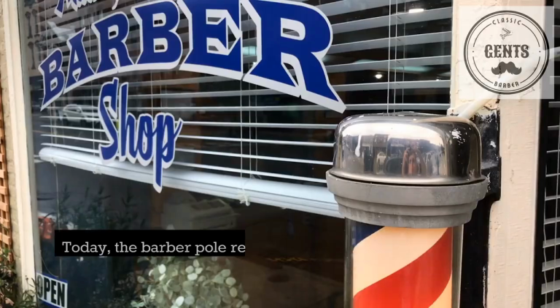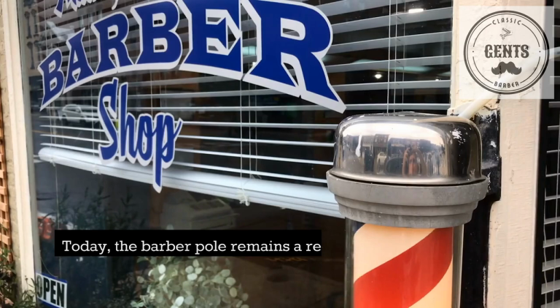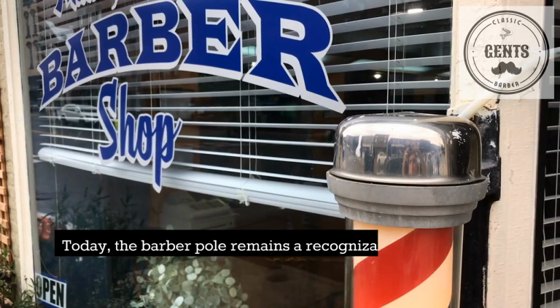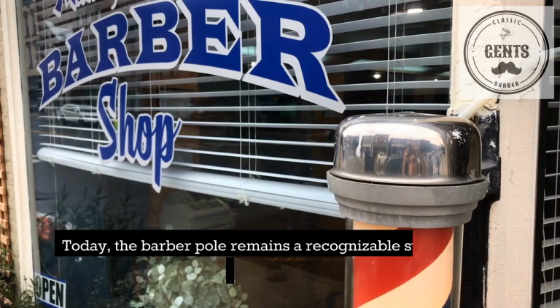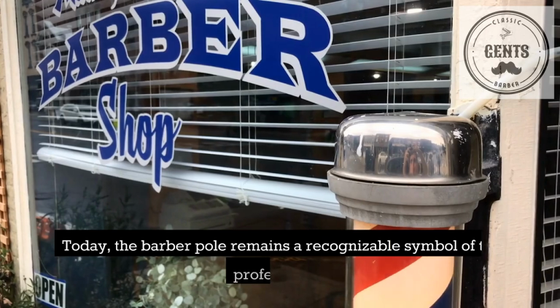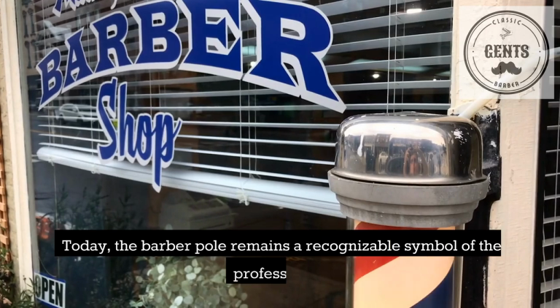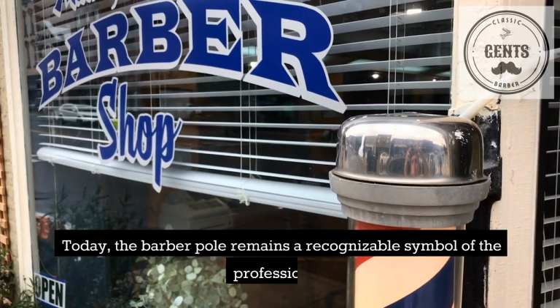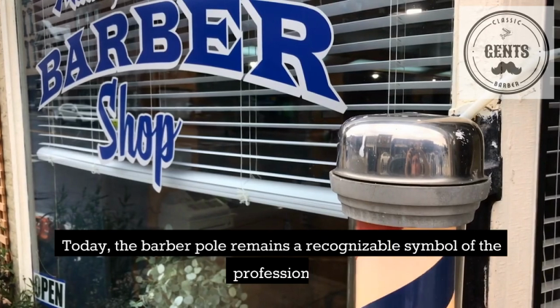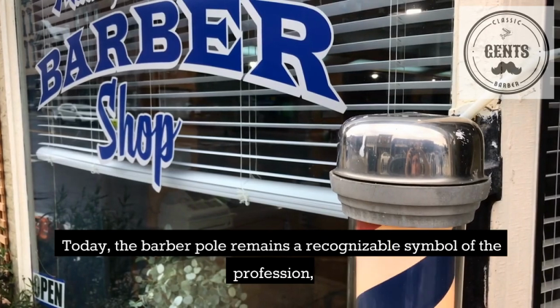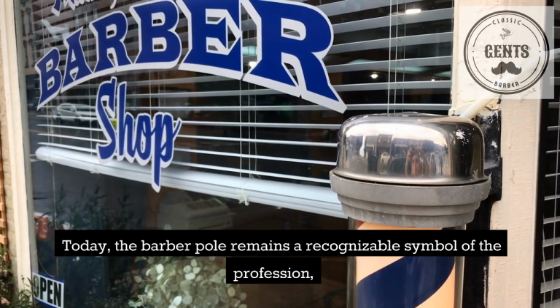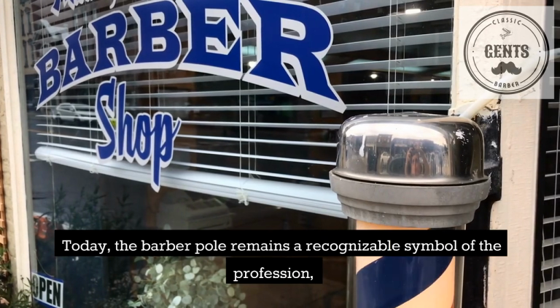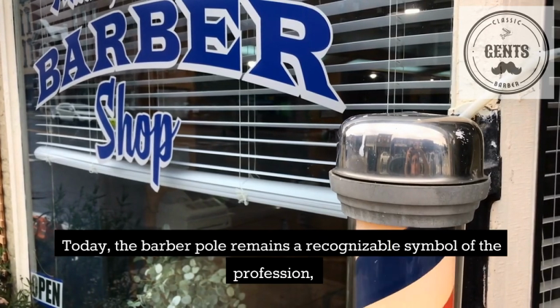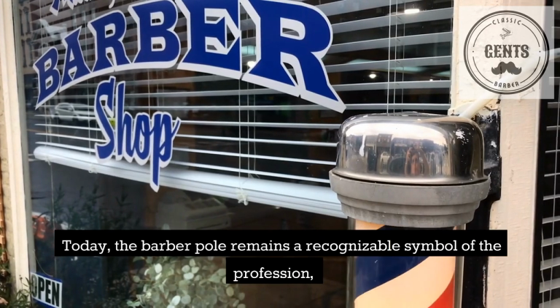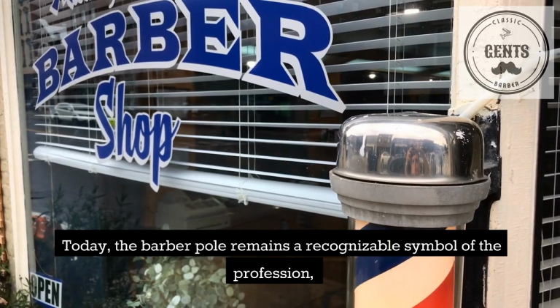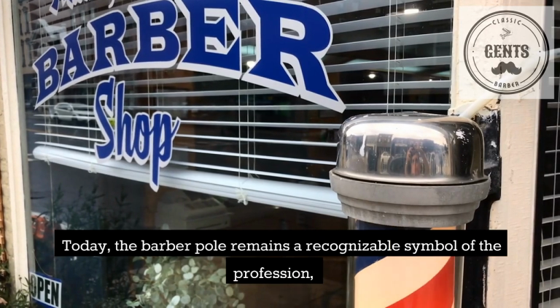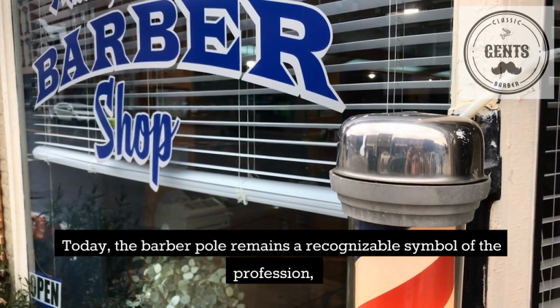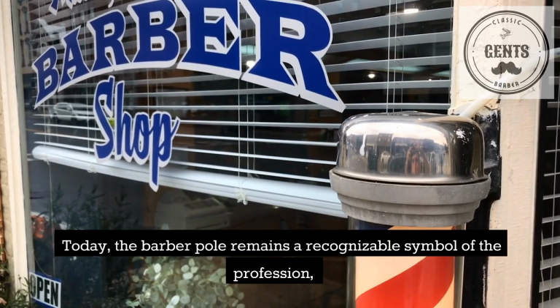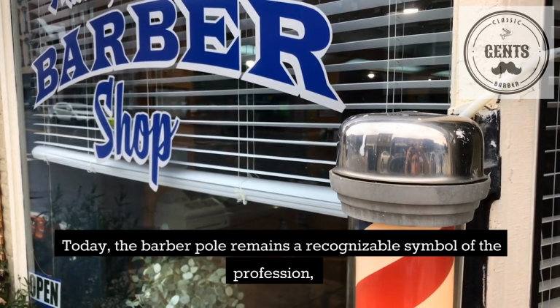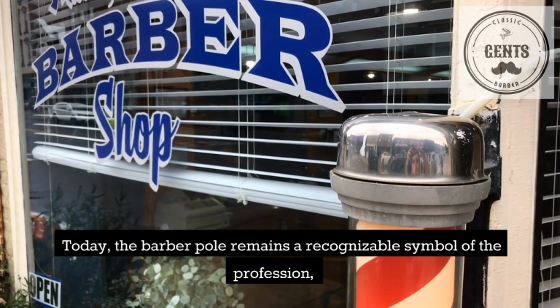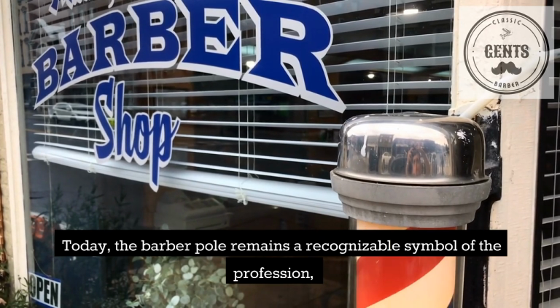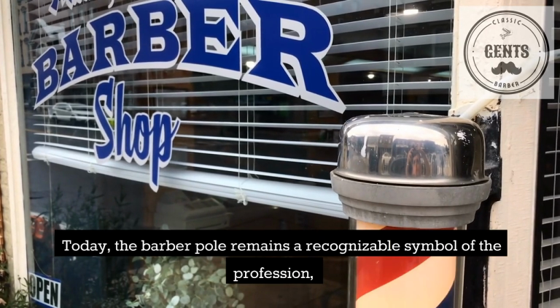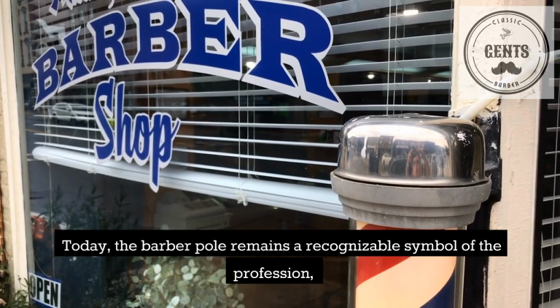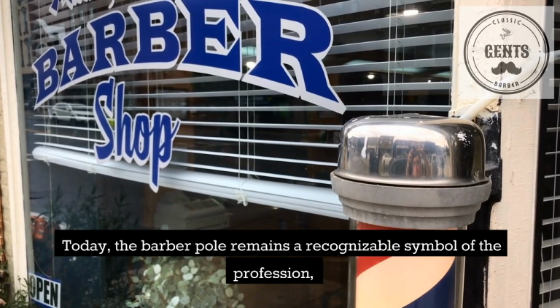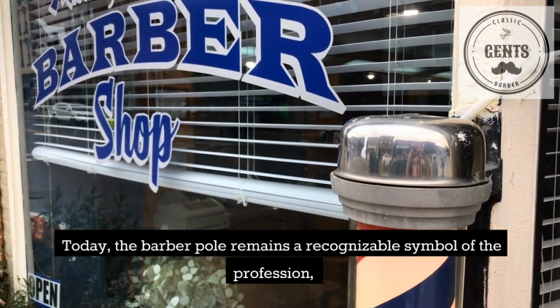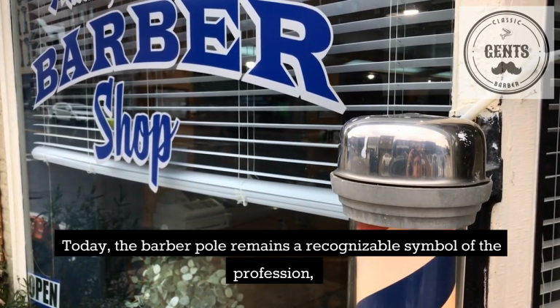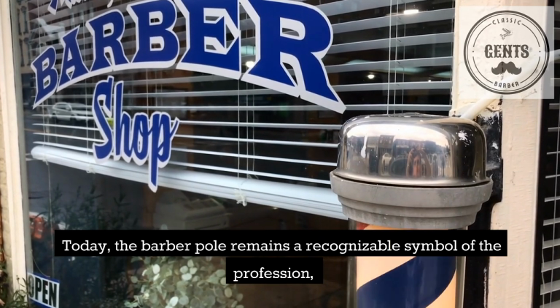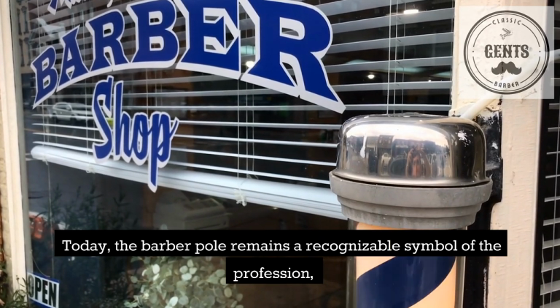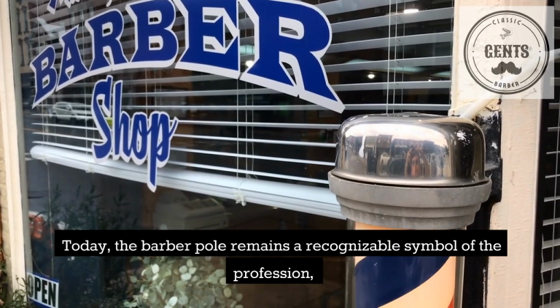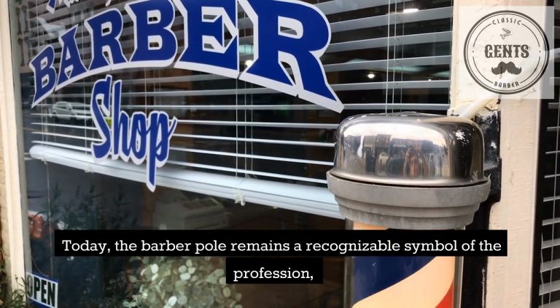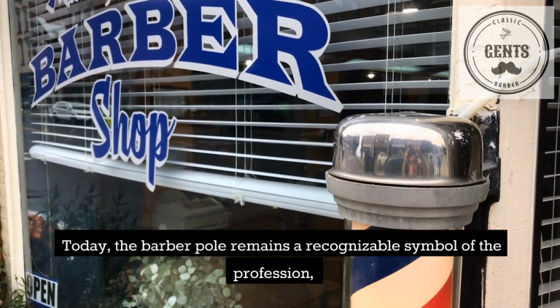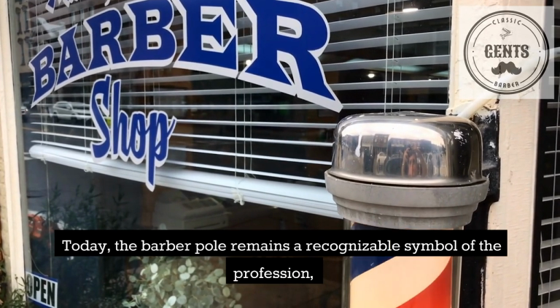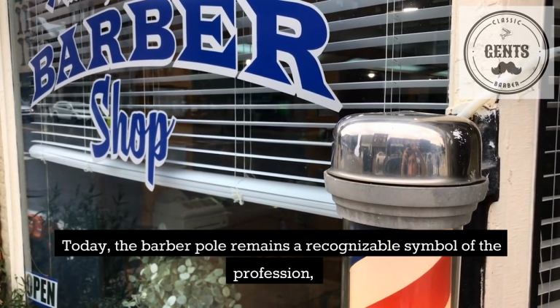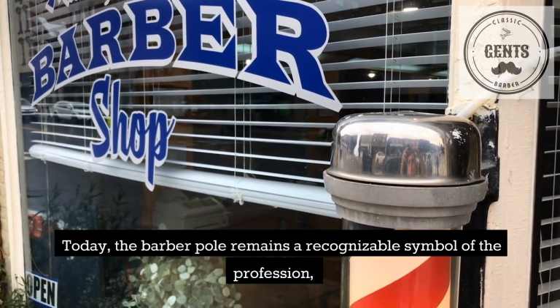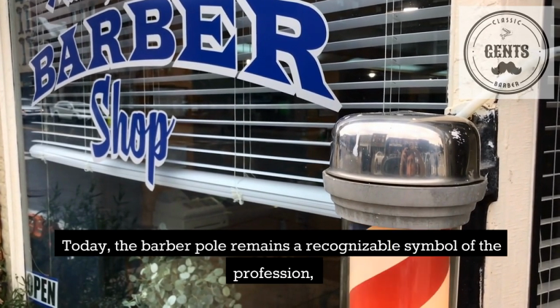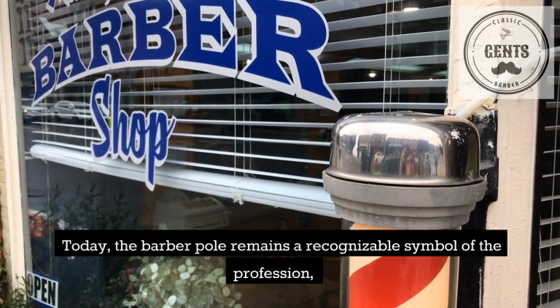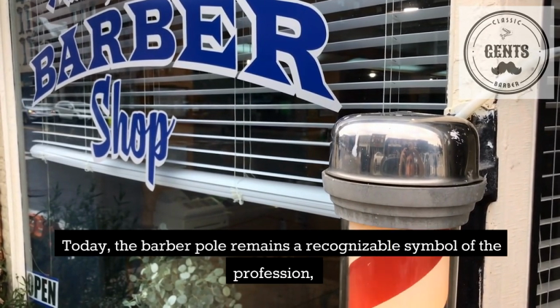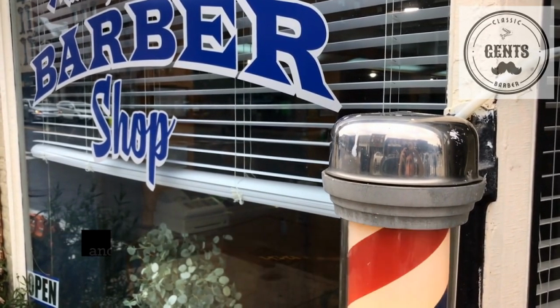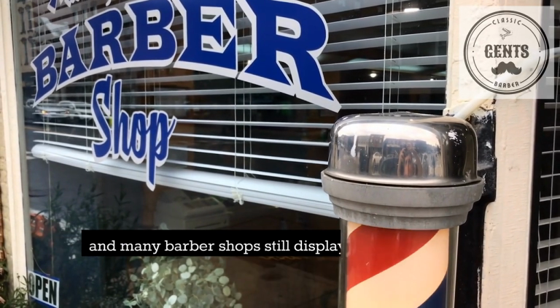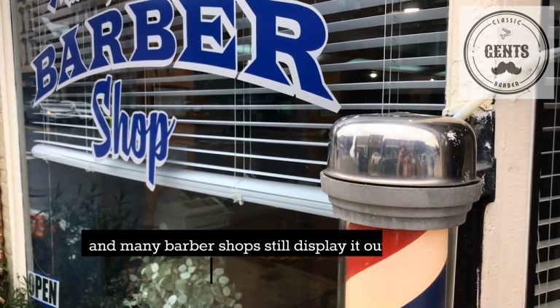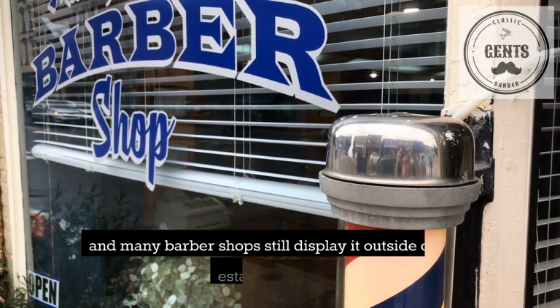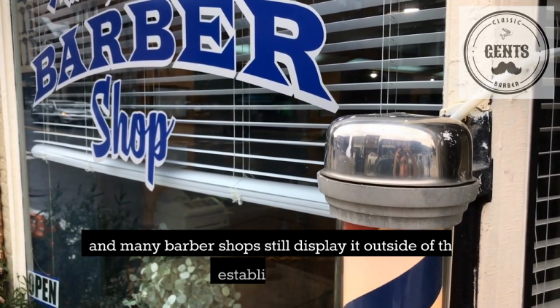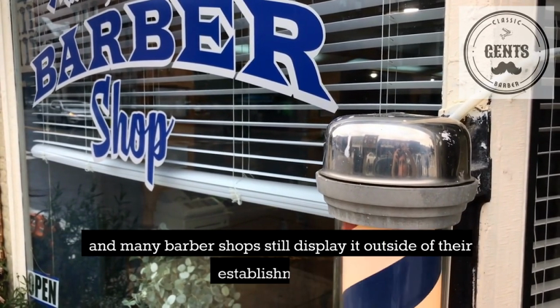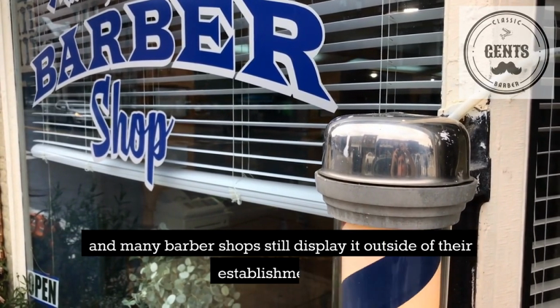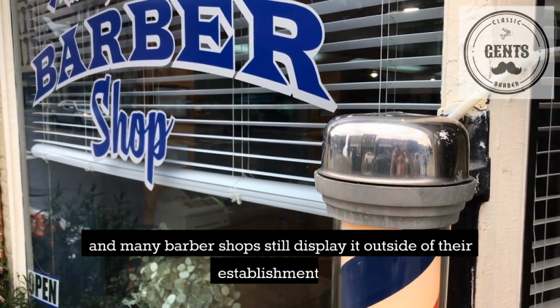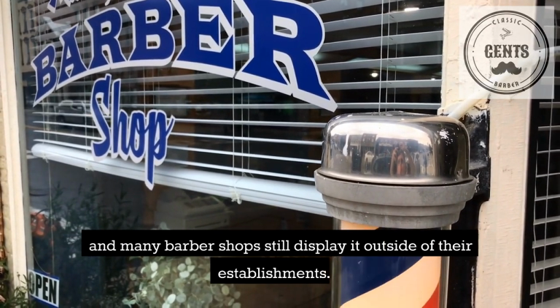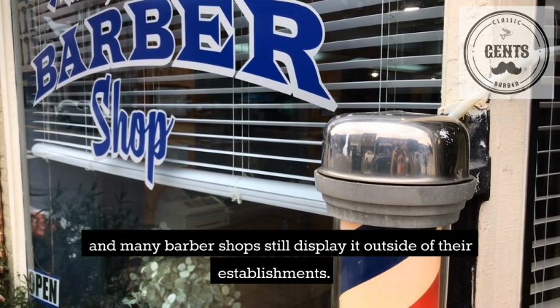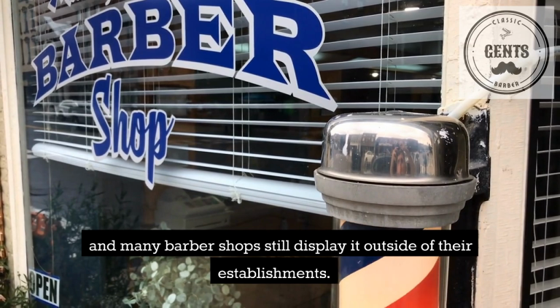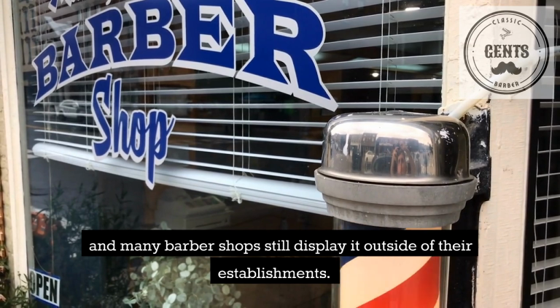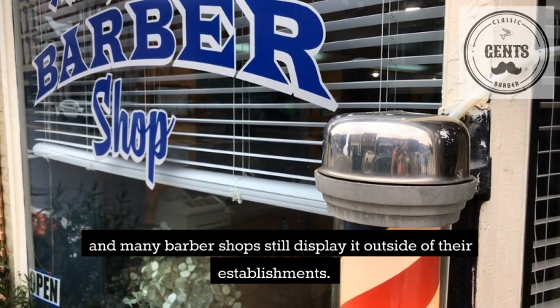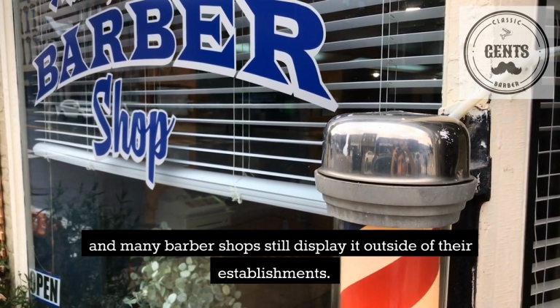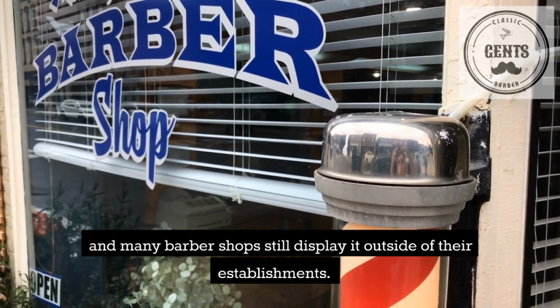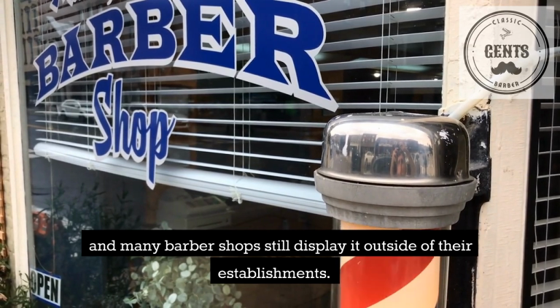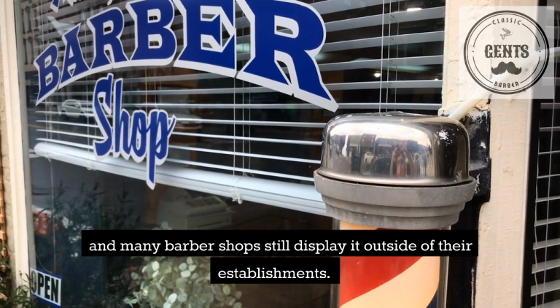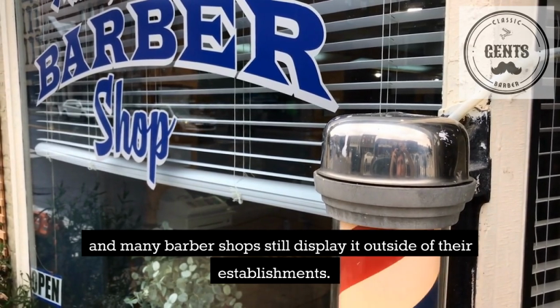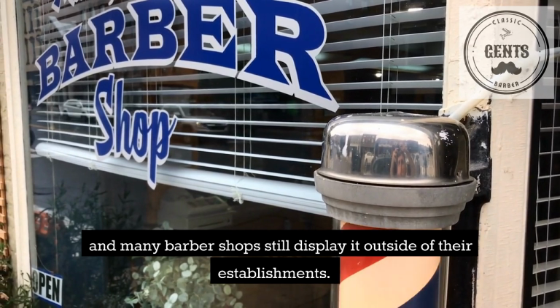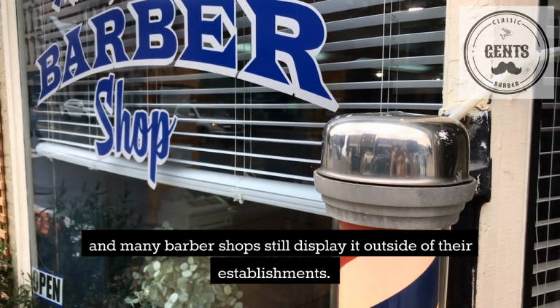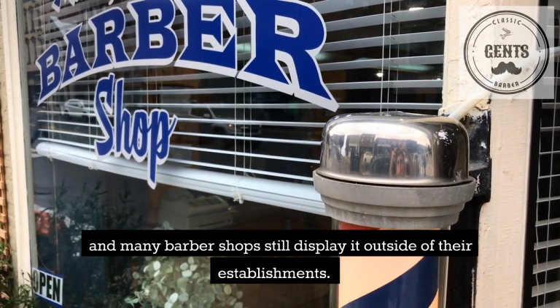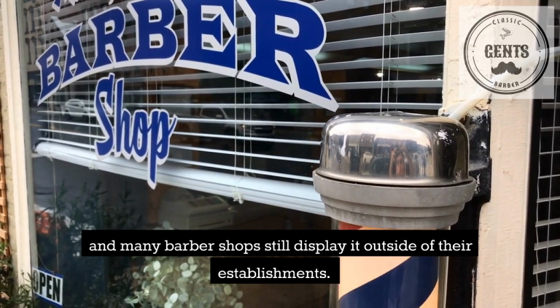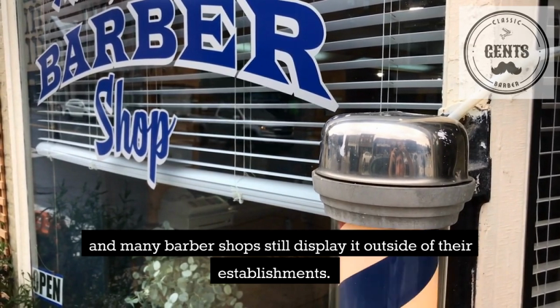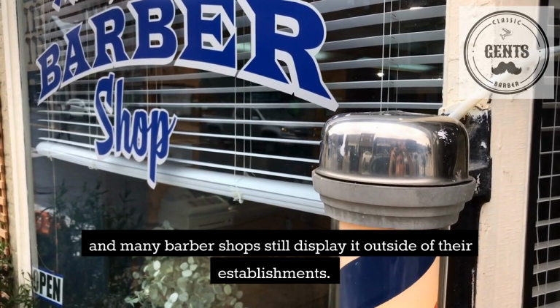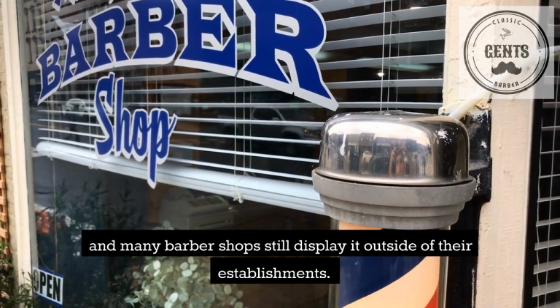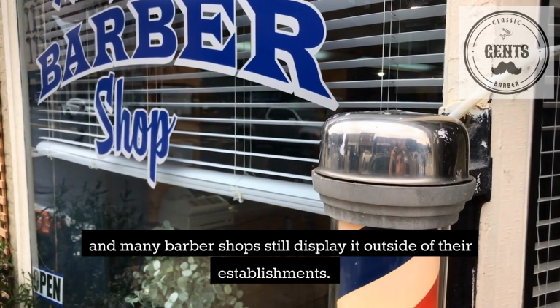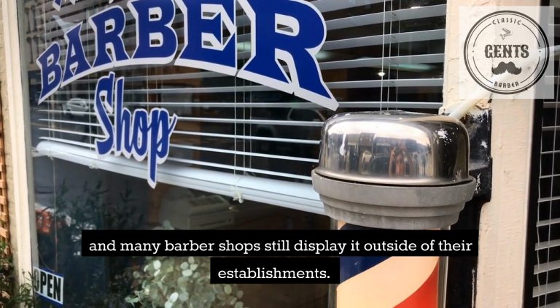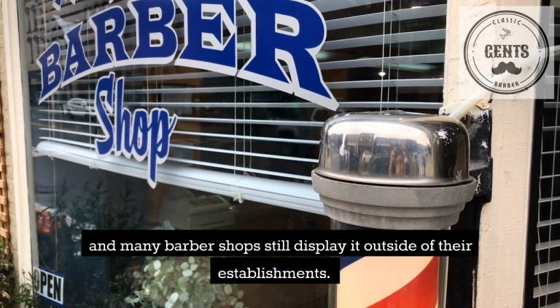Today, the barber pole remains a recognizable symbol of the profession, and many barbershops still display it outside of their establishments.